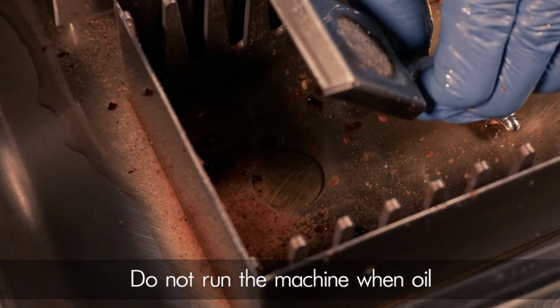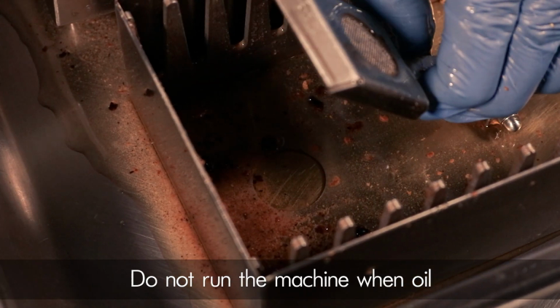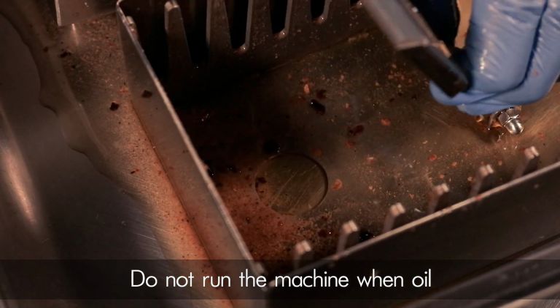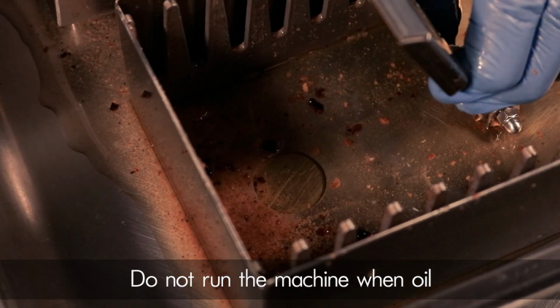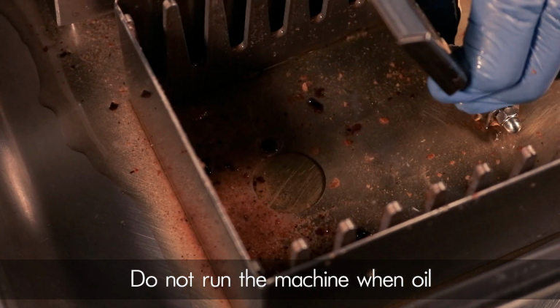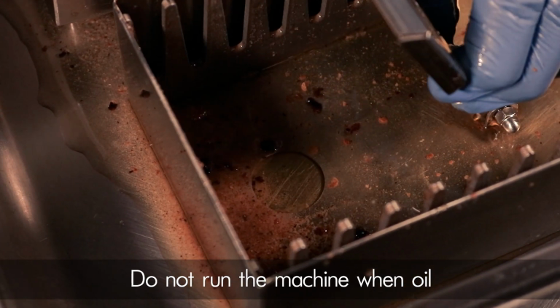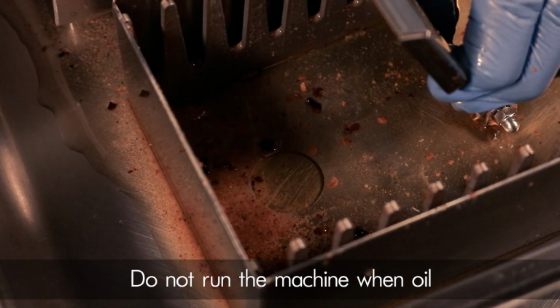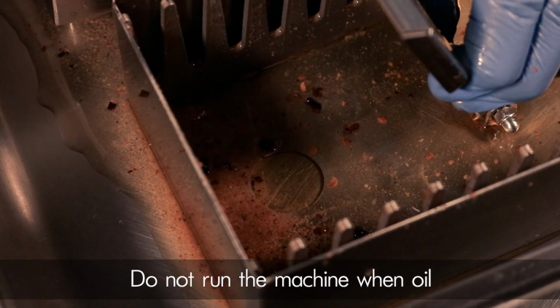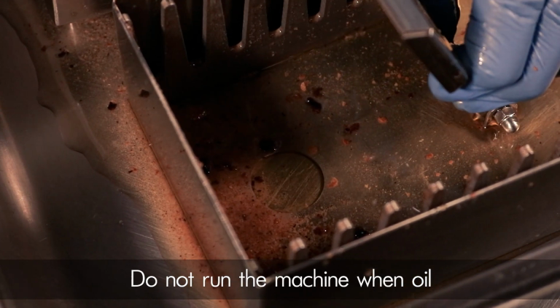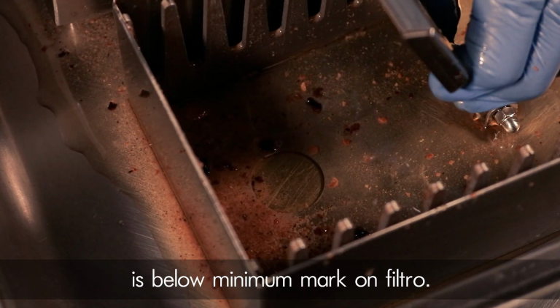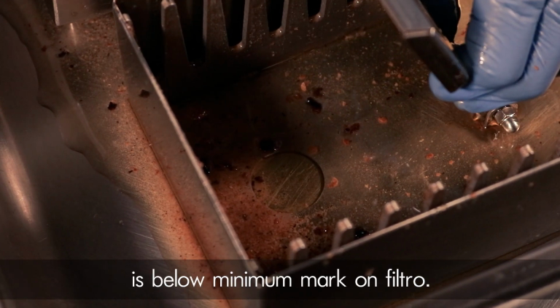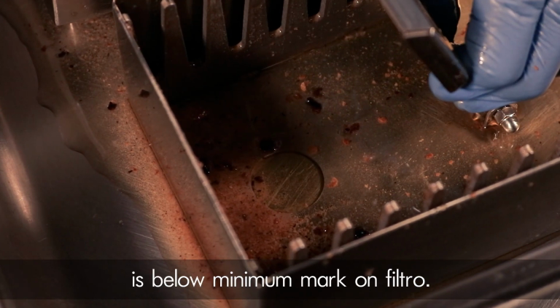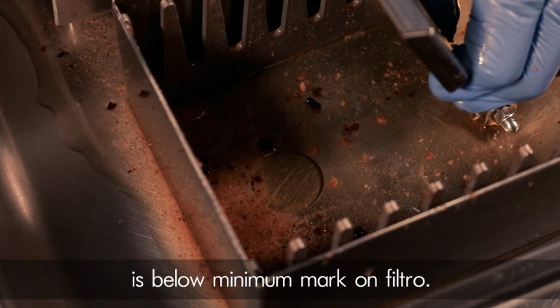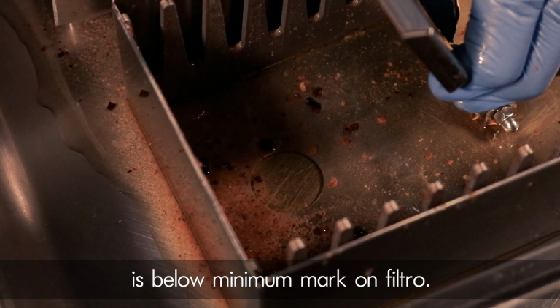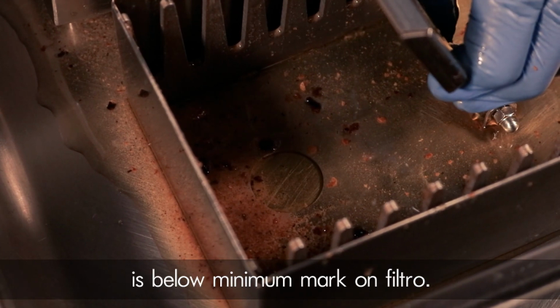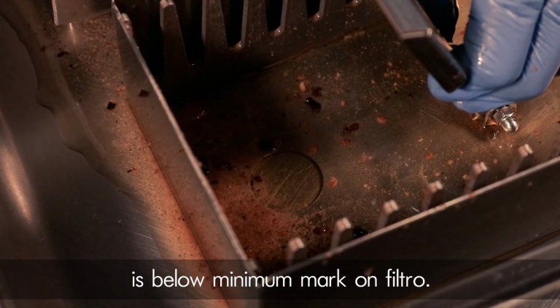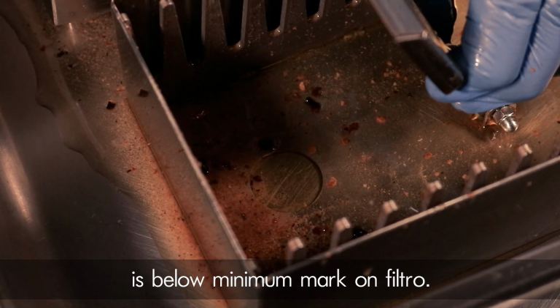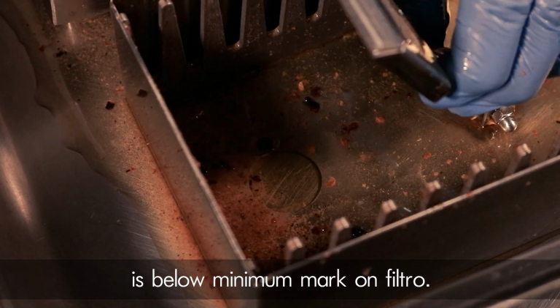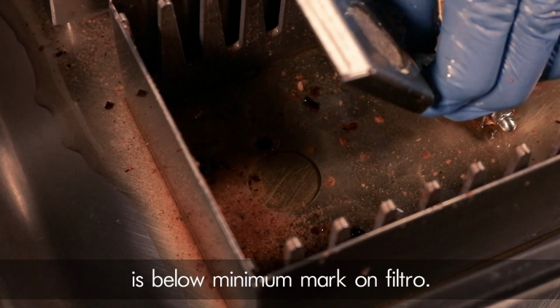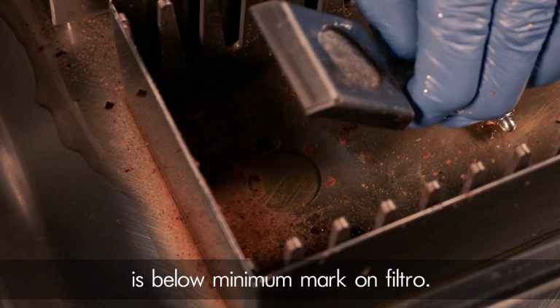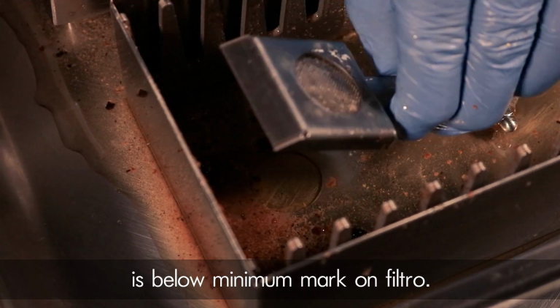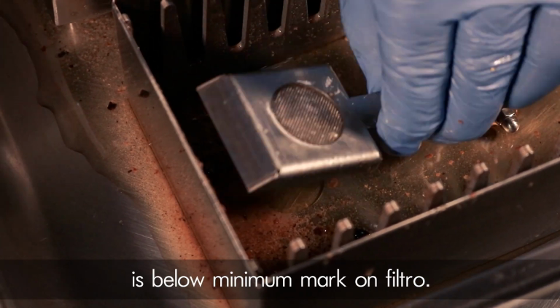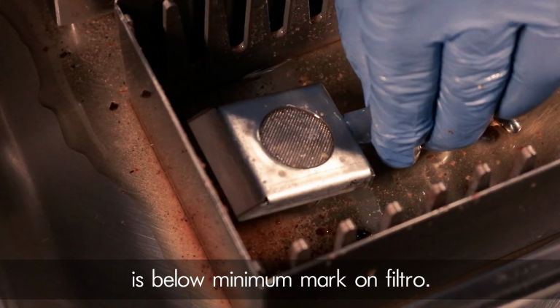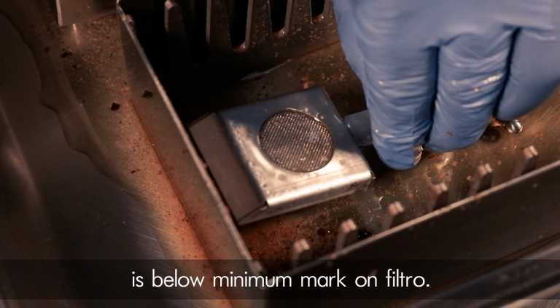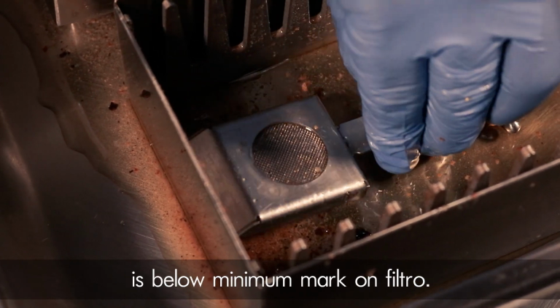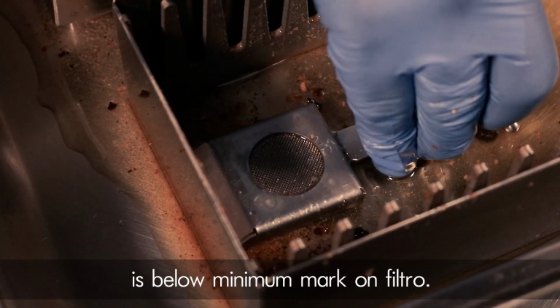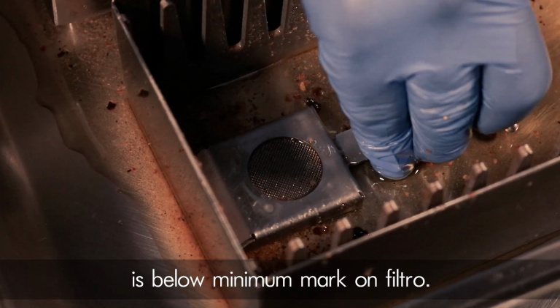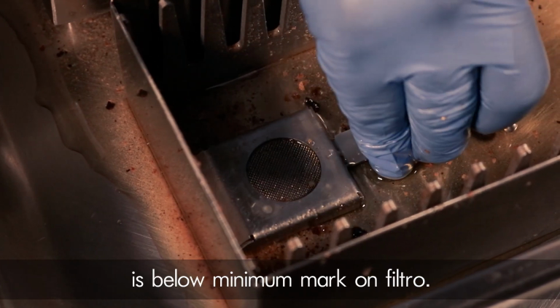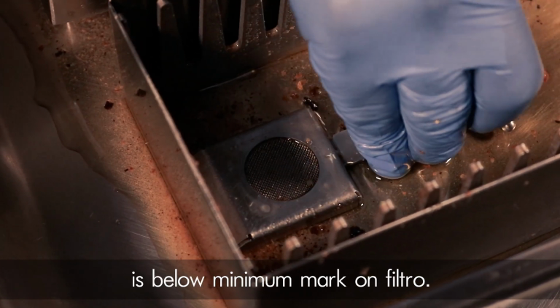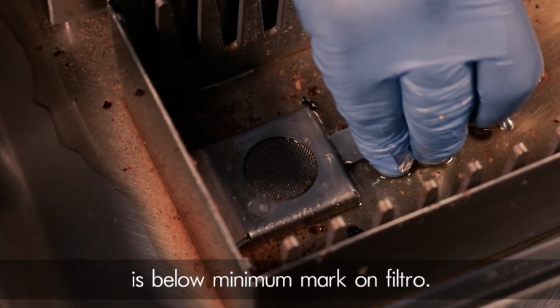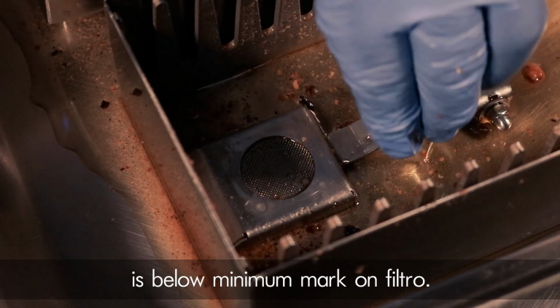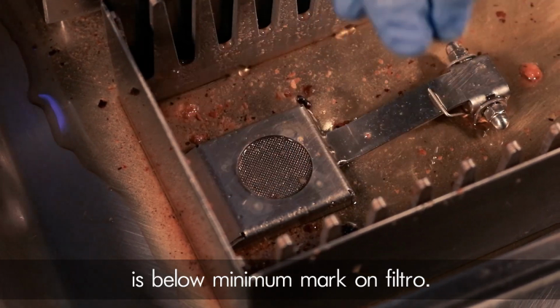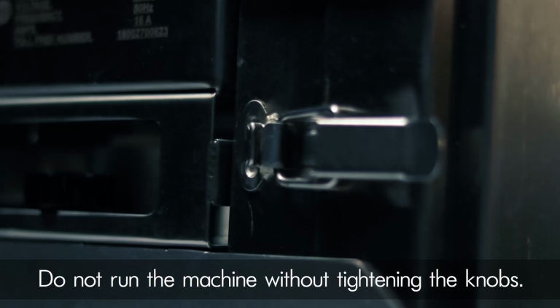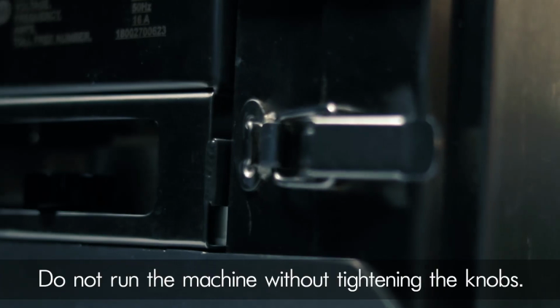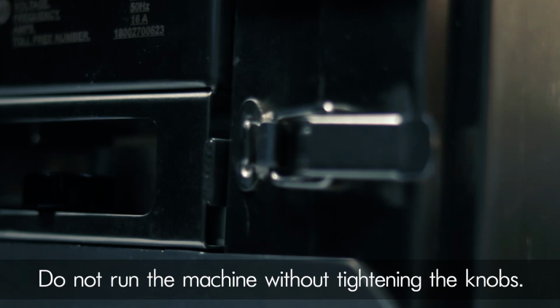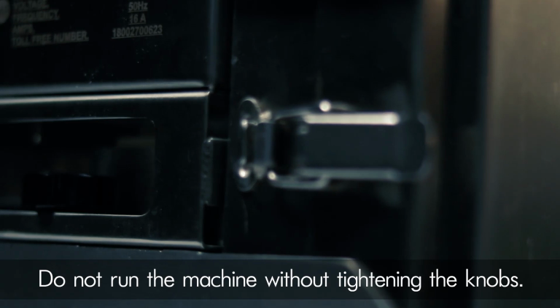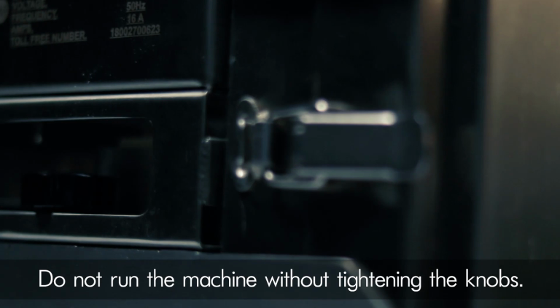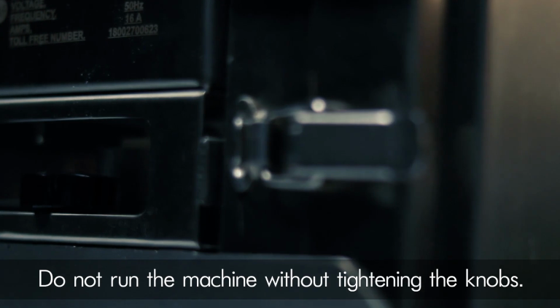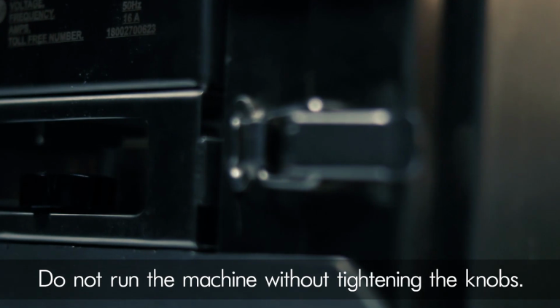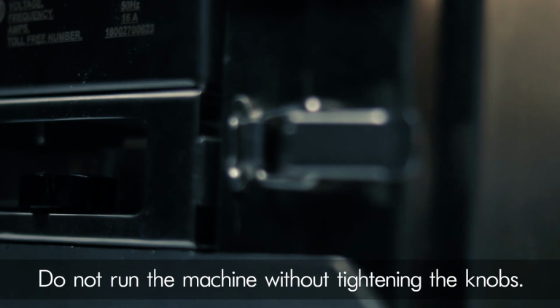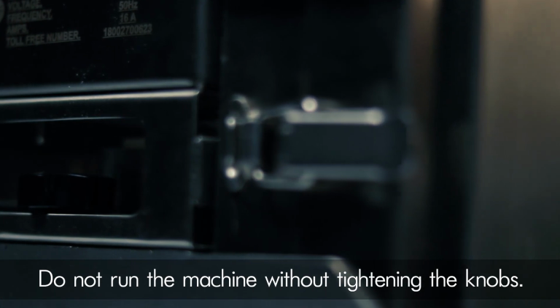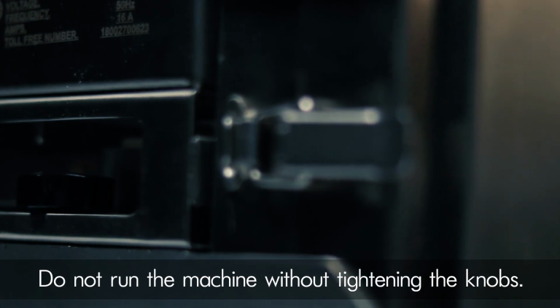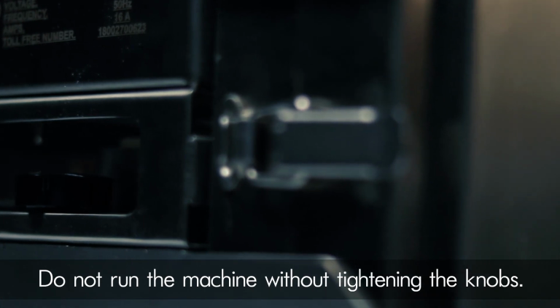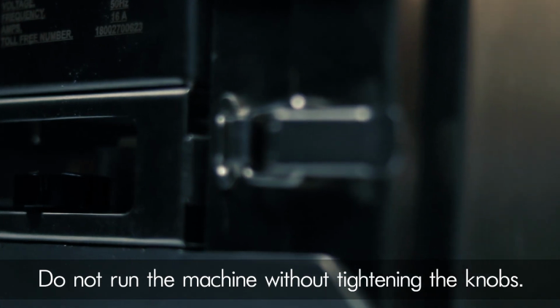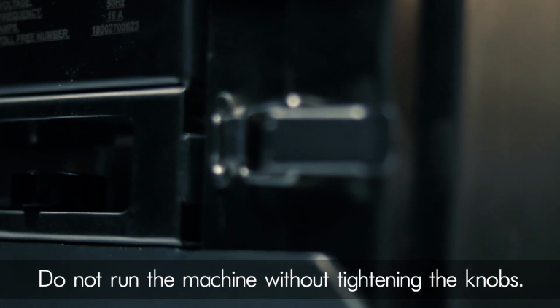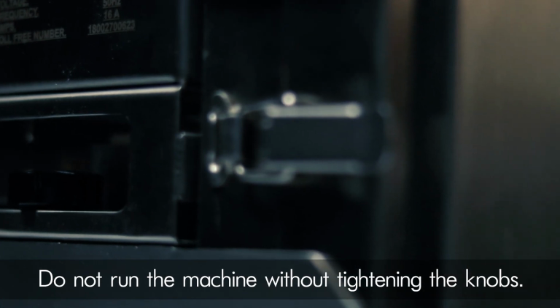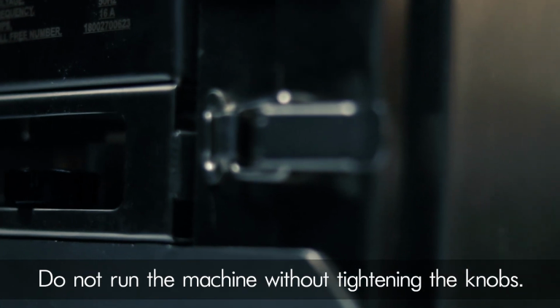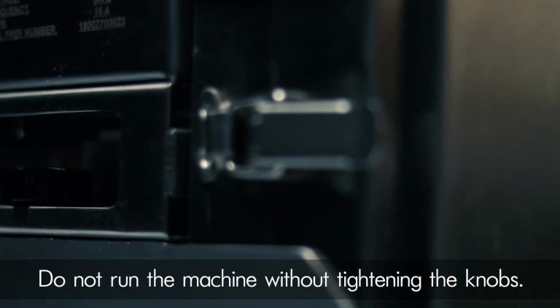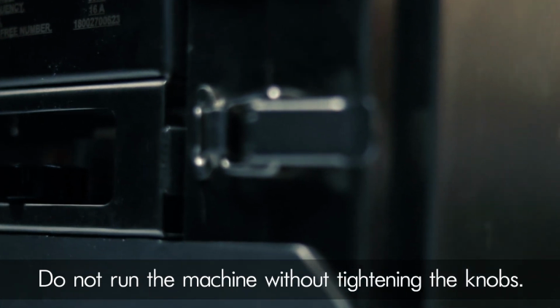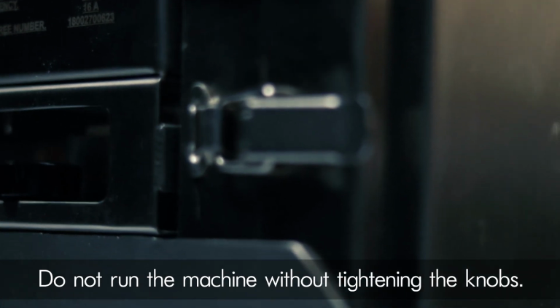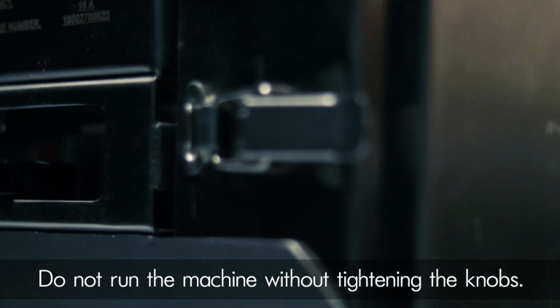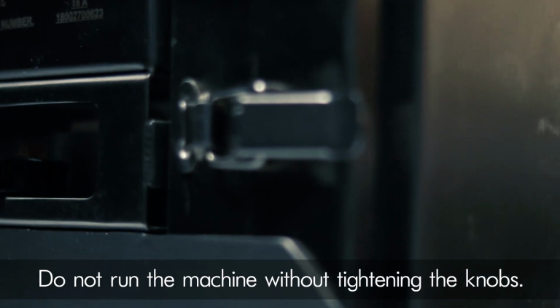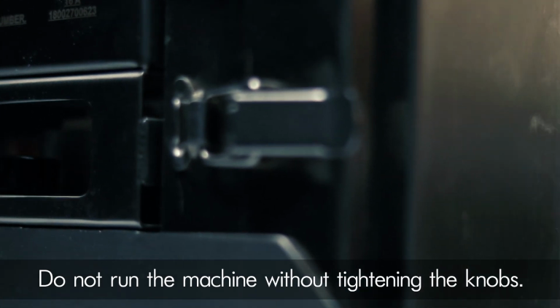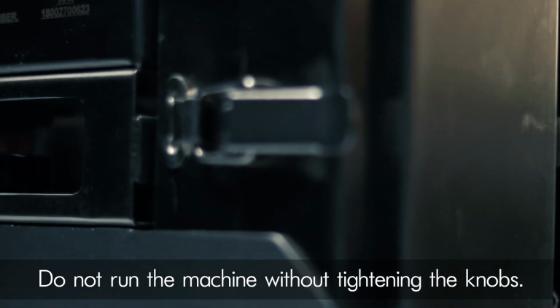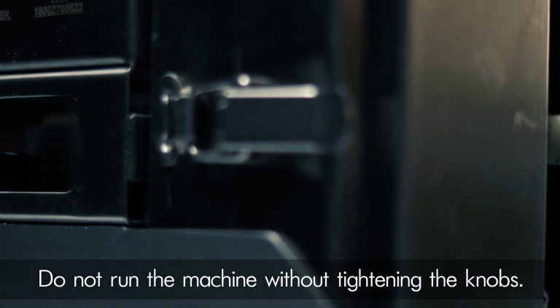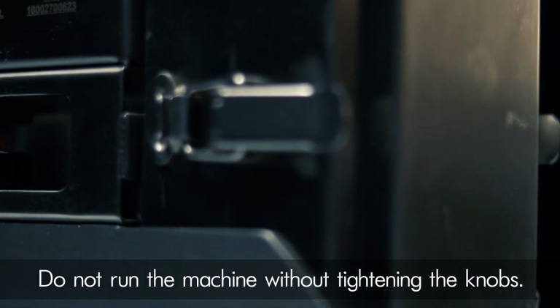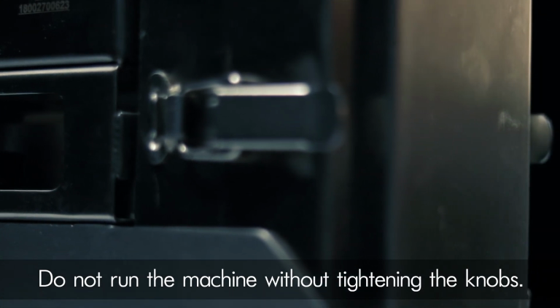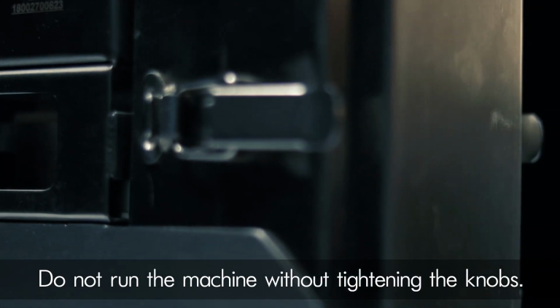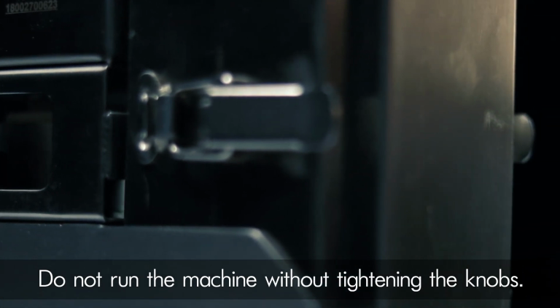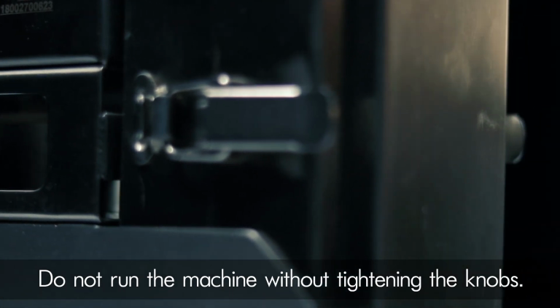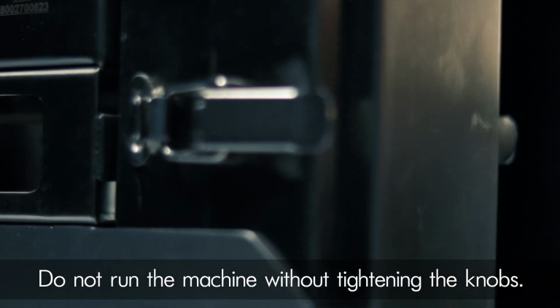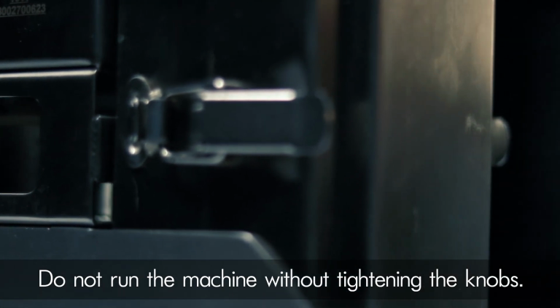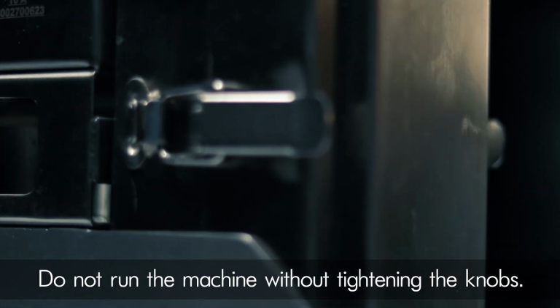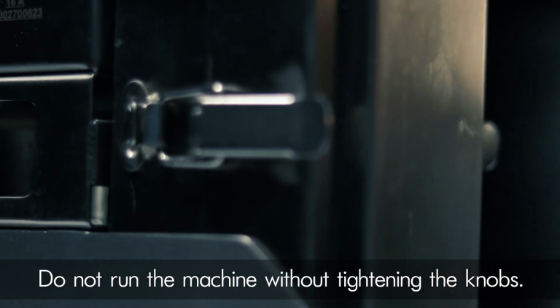Don'ts: make sure the oil doesn't enter the socket provided on the machine. Do not run the machine when the oil is below the minimum mark on the FiltrO. Do not run the machine without tightening all of the knobs.